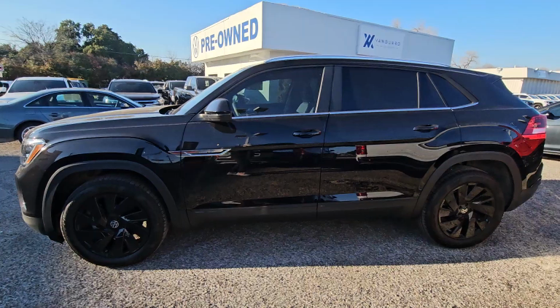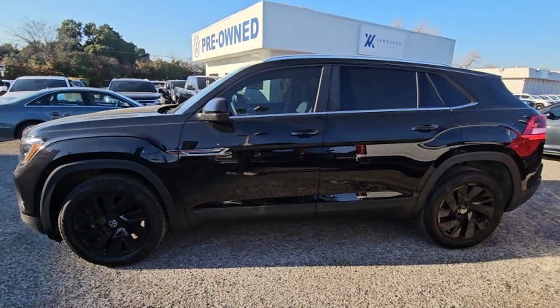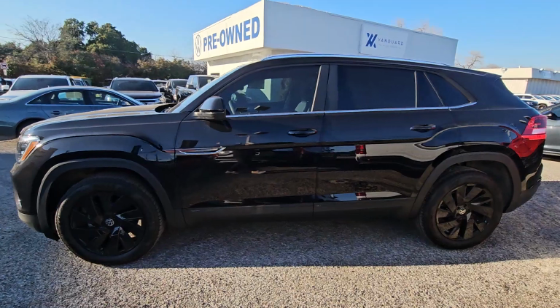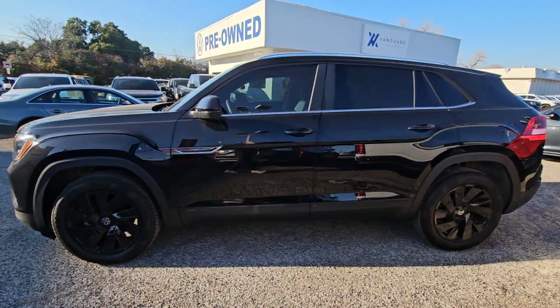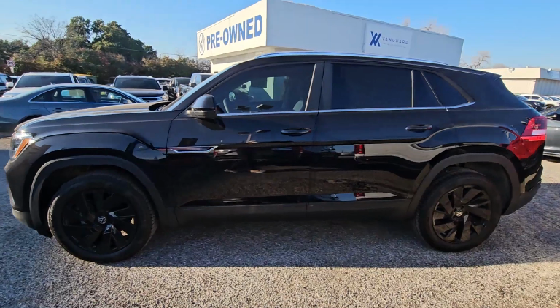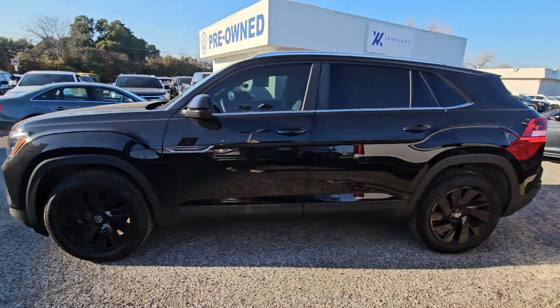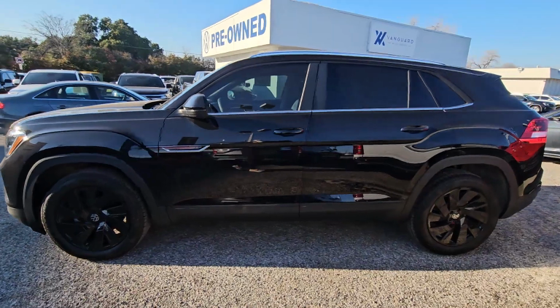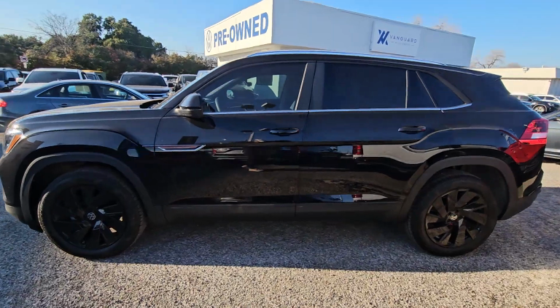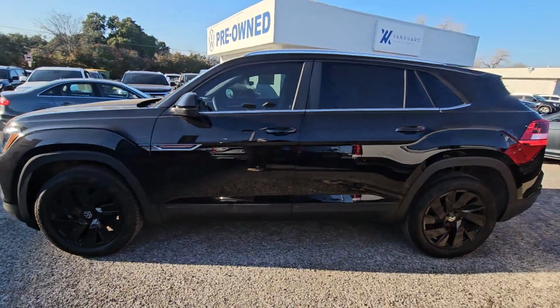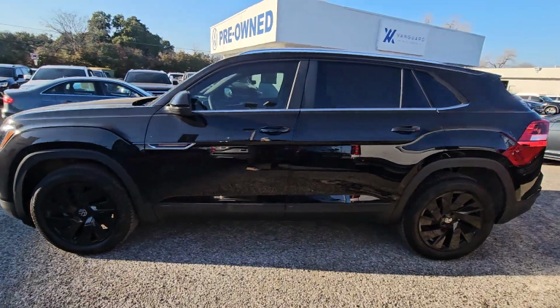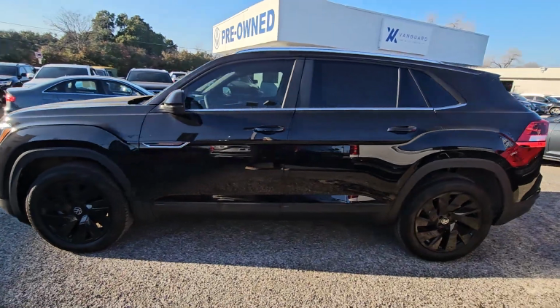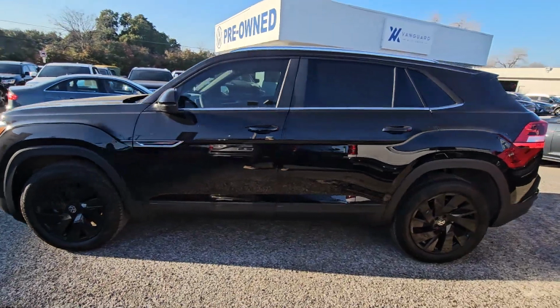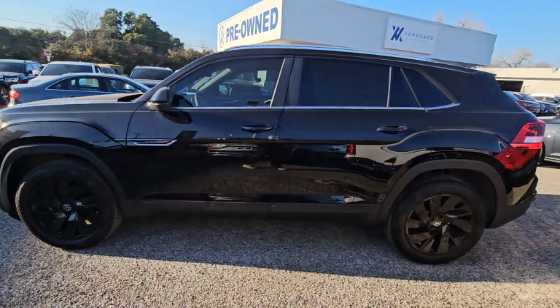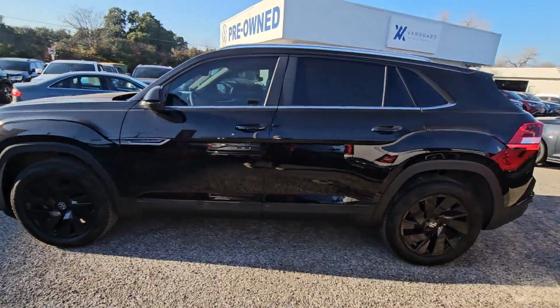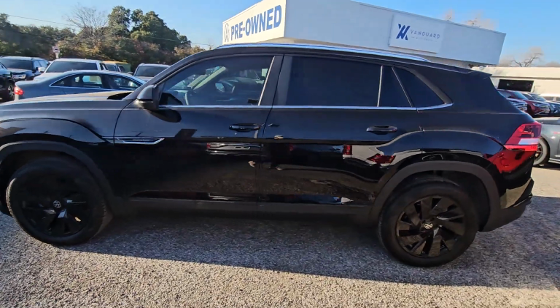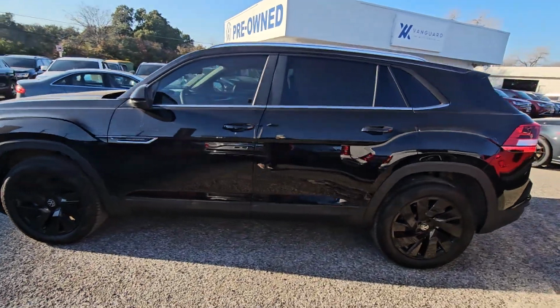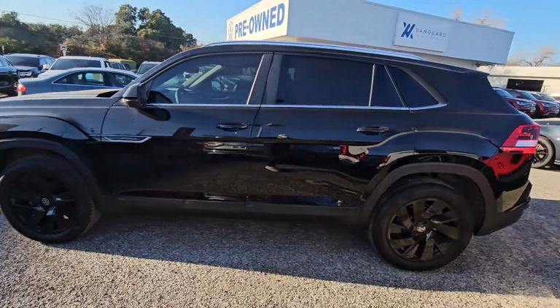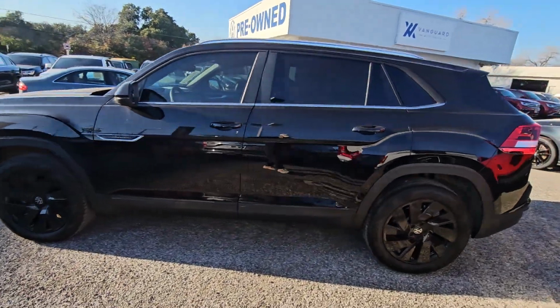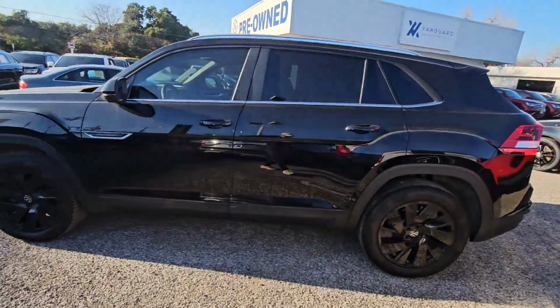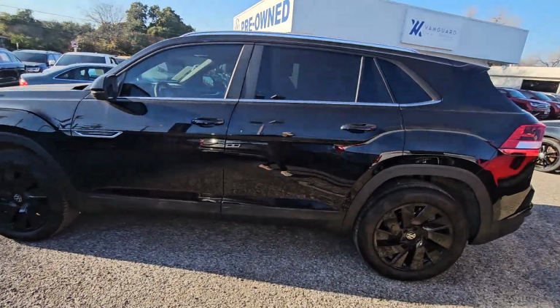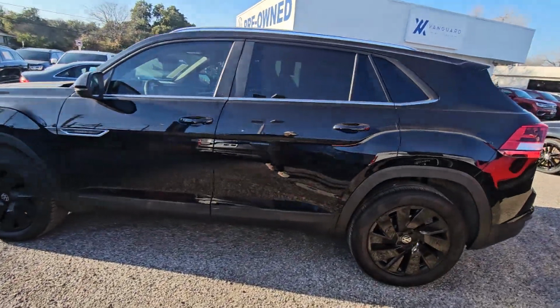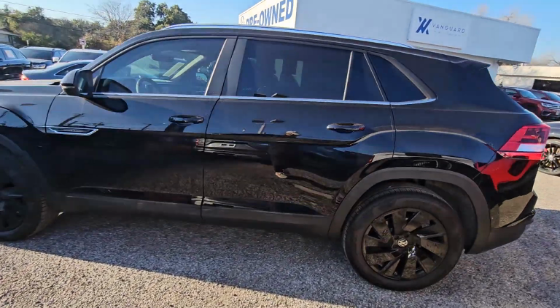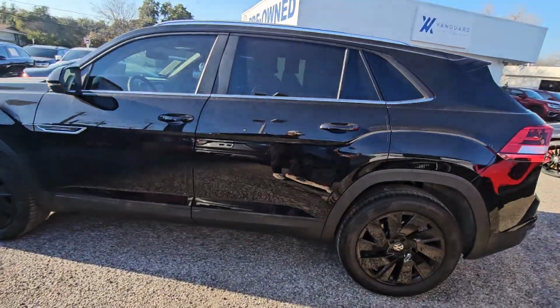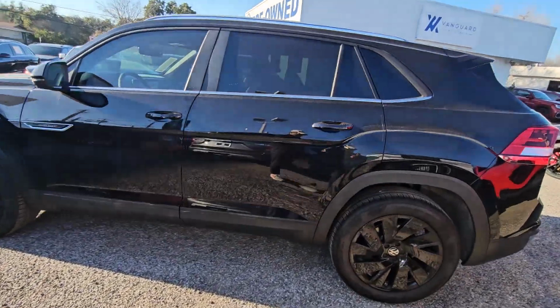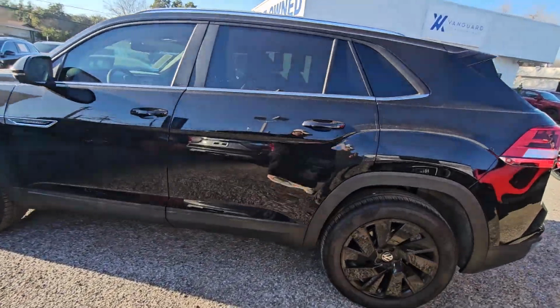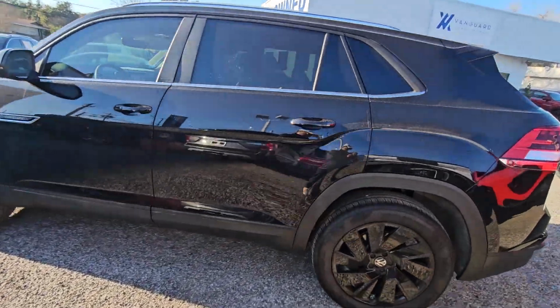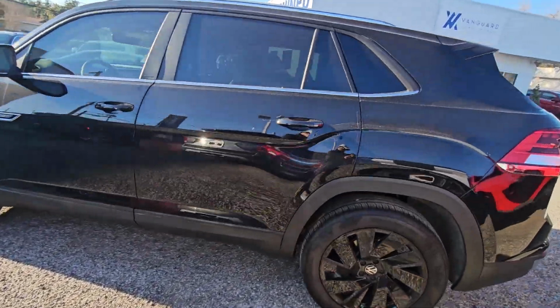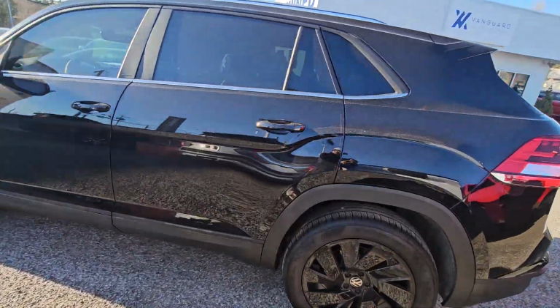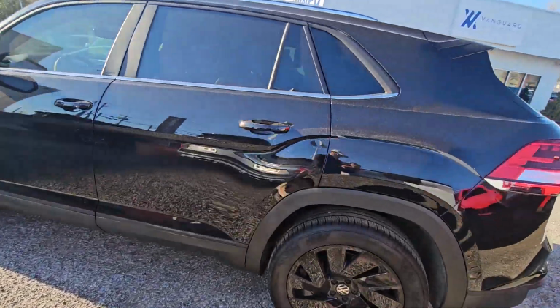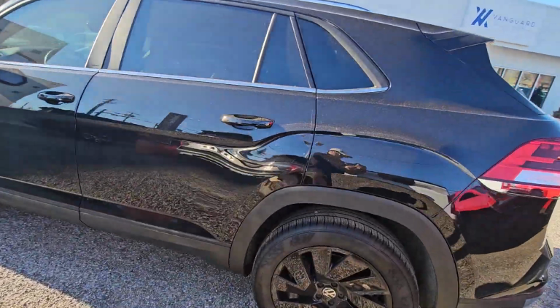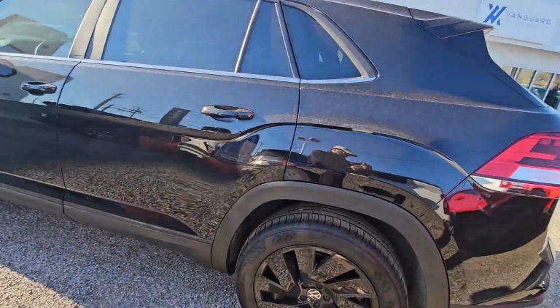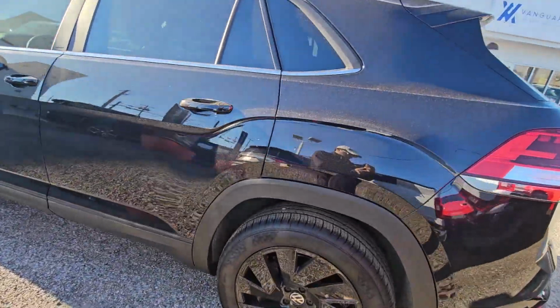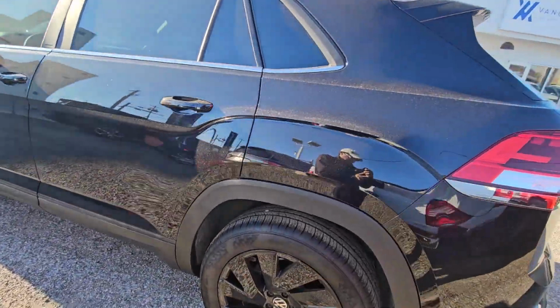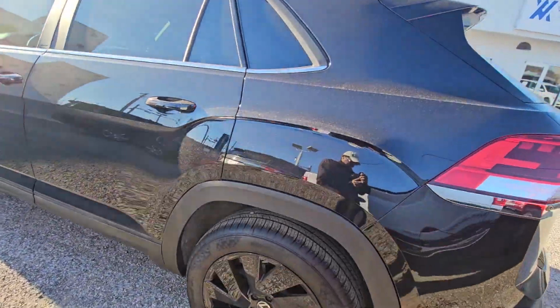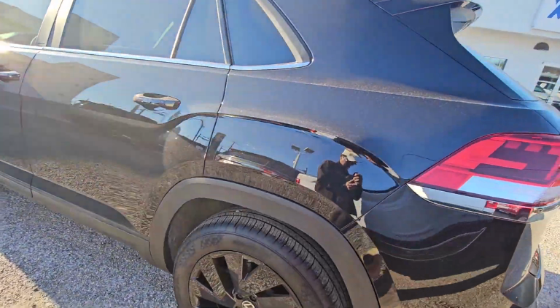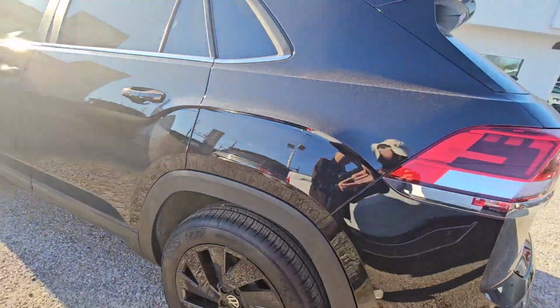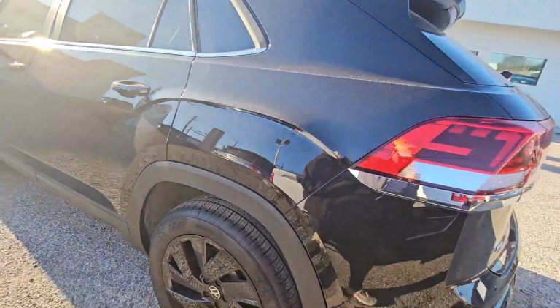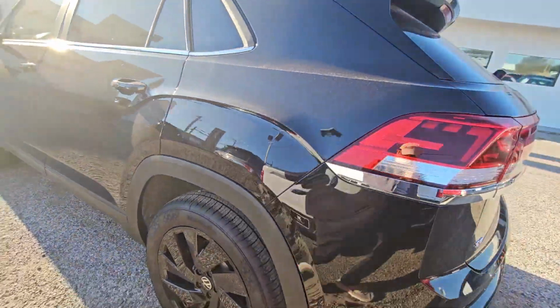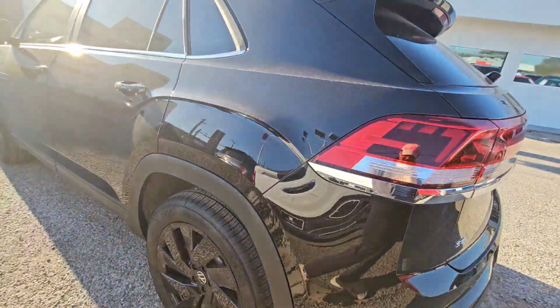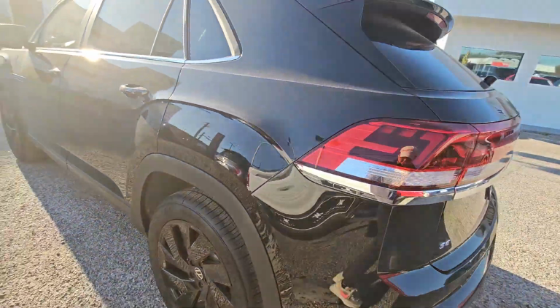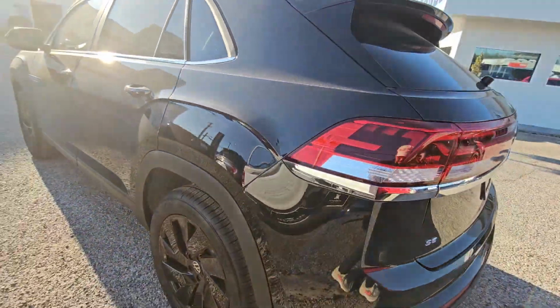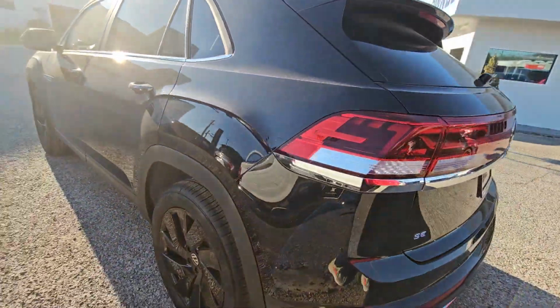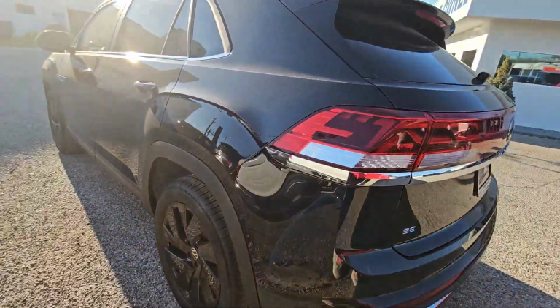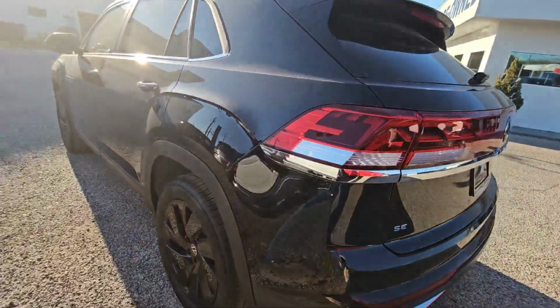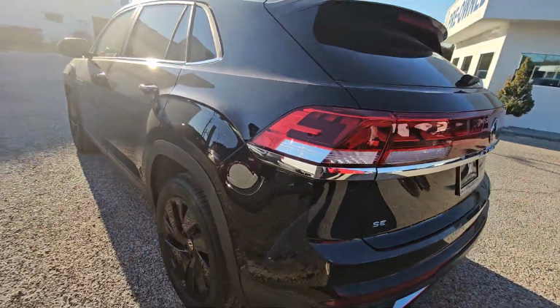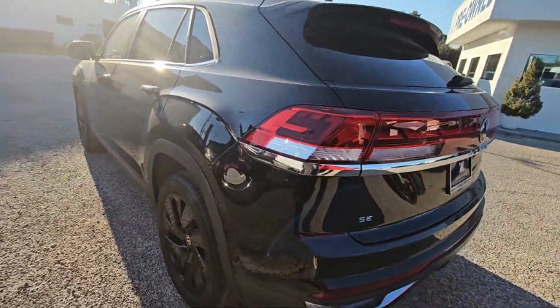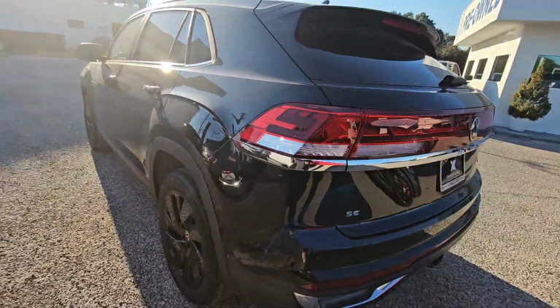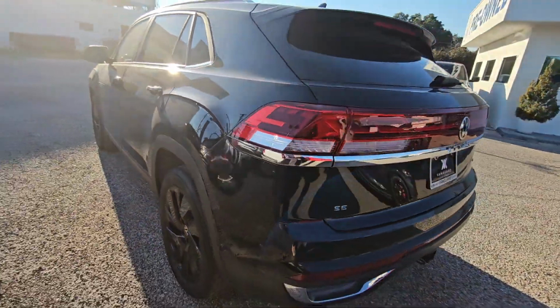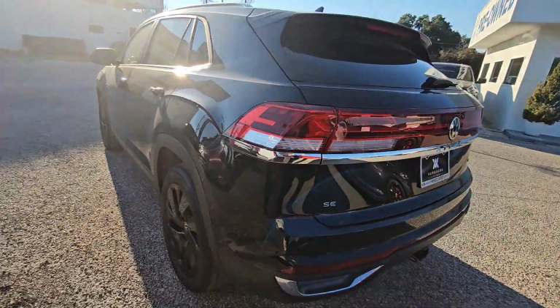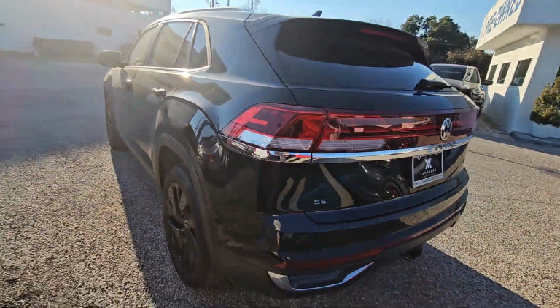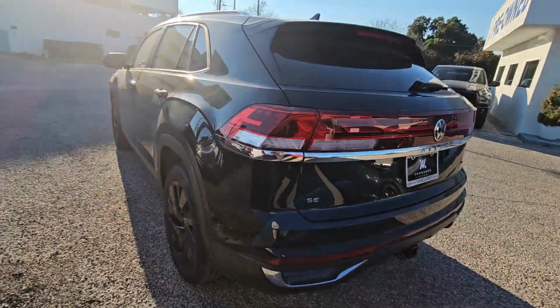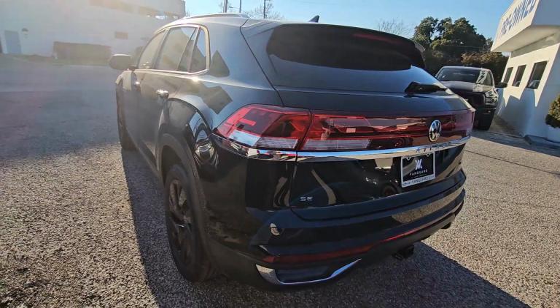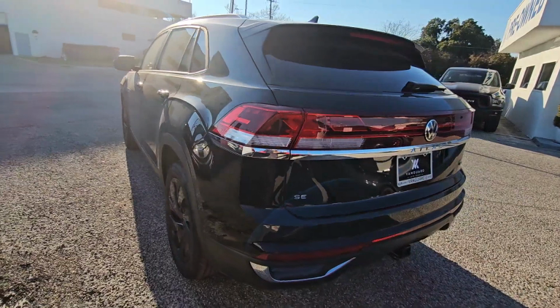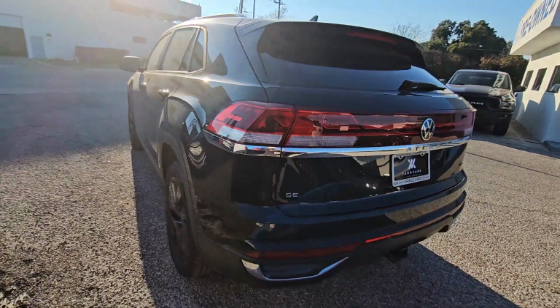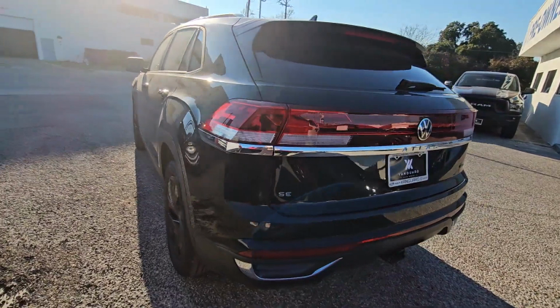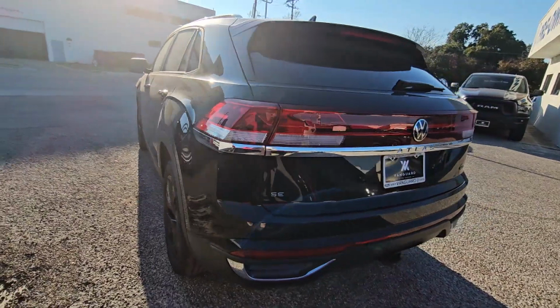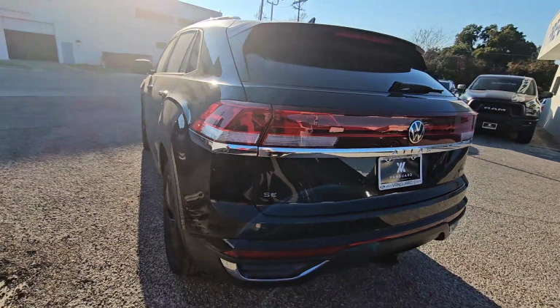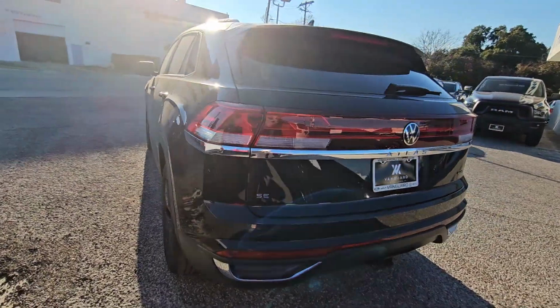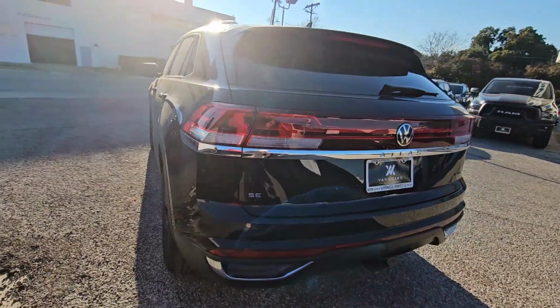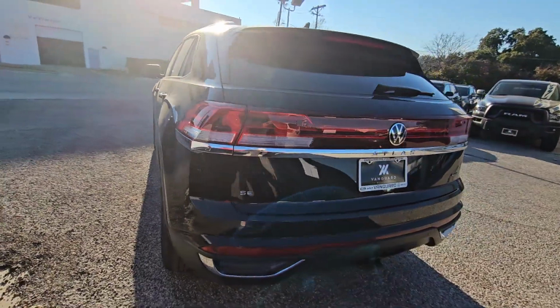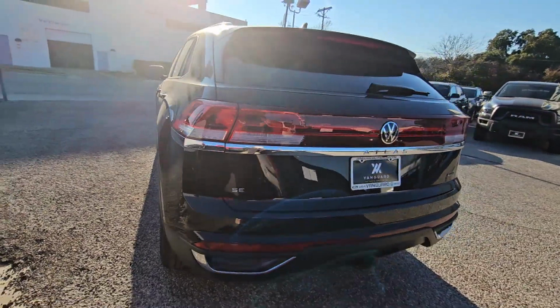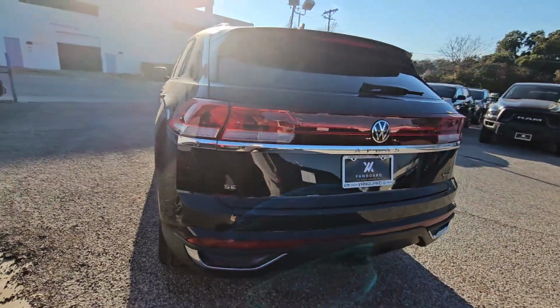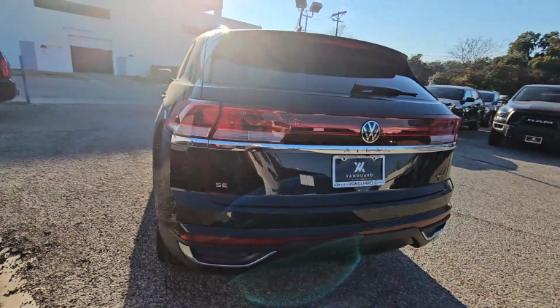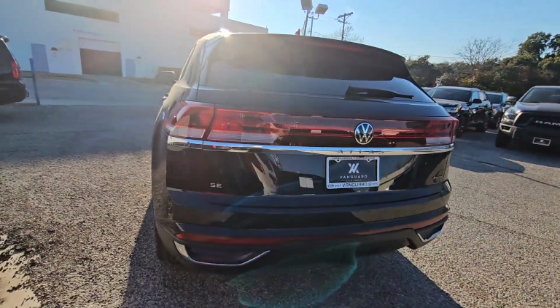This could be the car for you. The 2024 Volkswagen Atlas Cross Sport 4Motion.